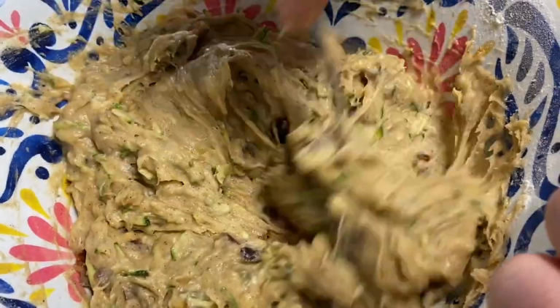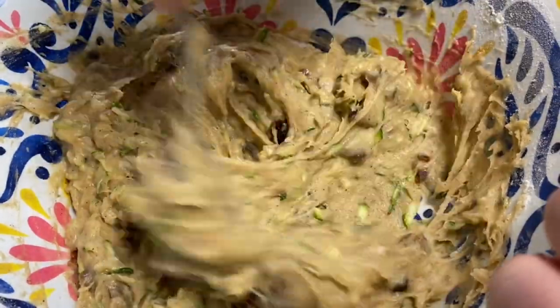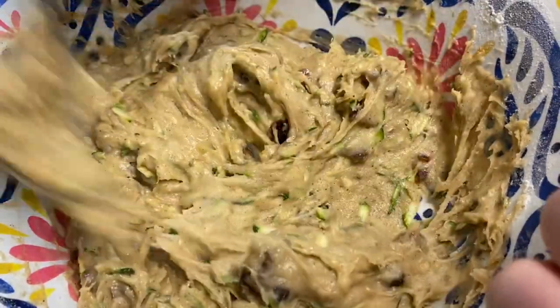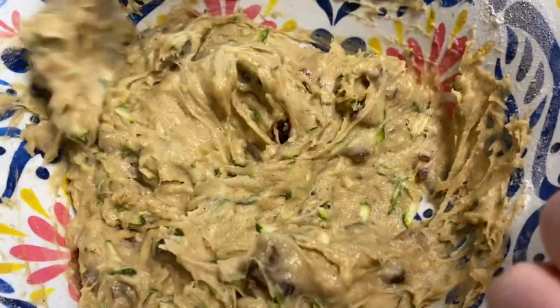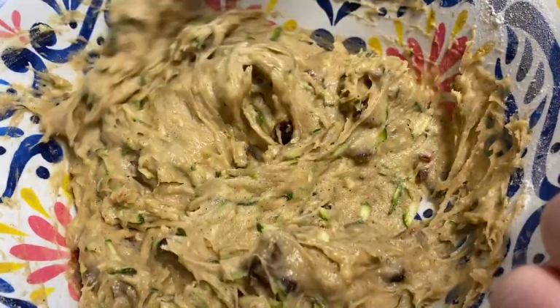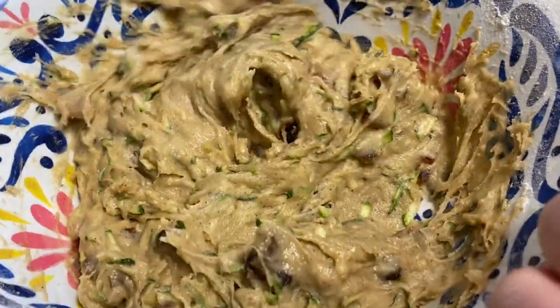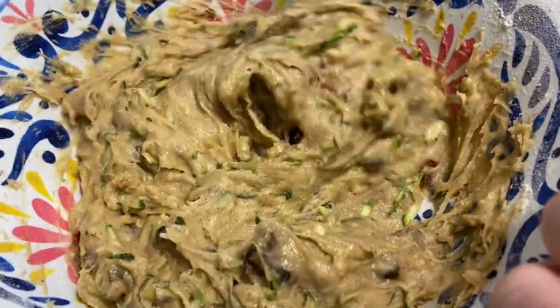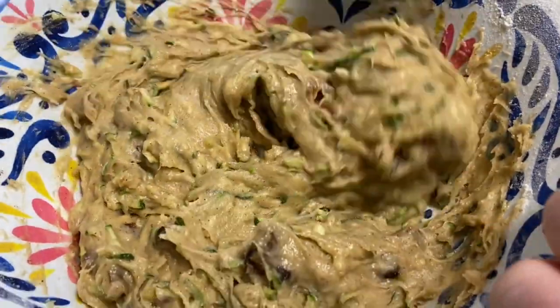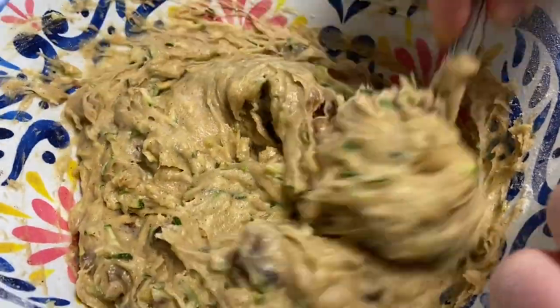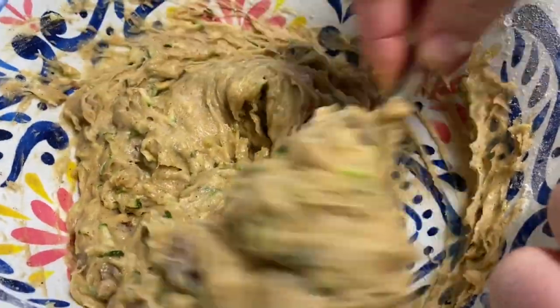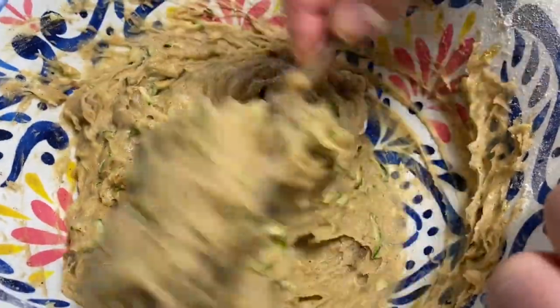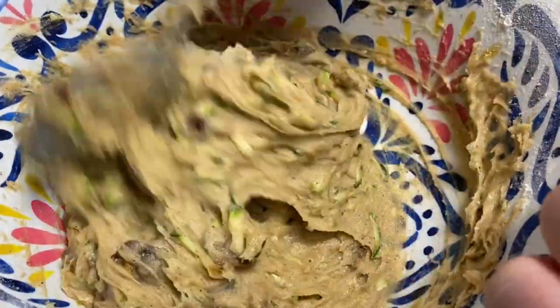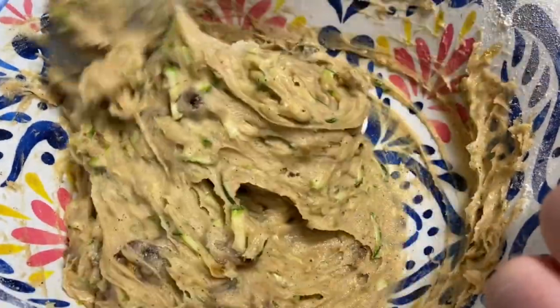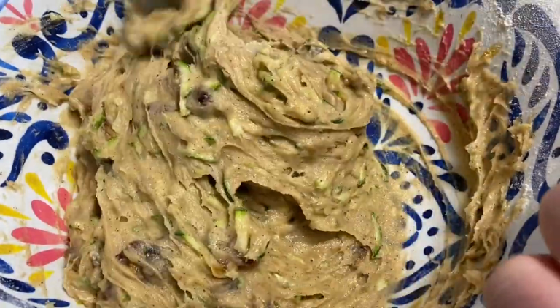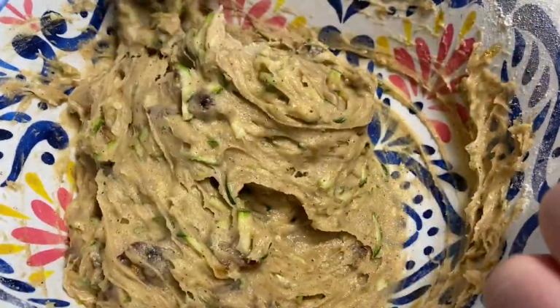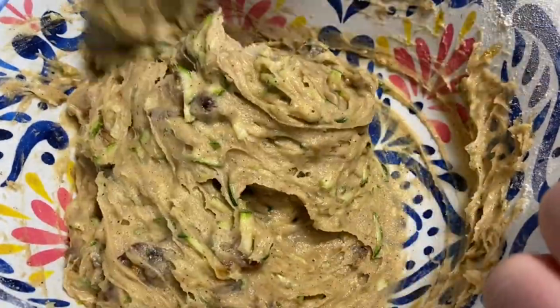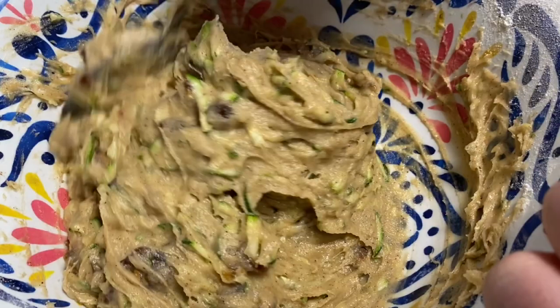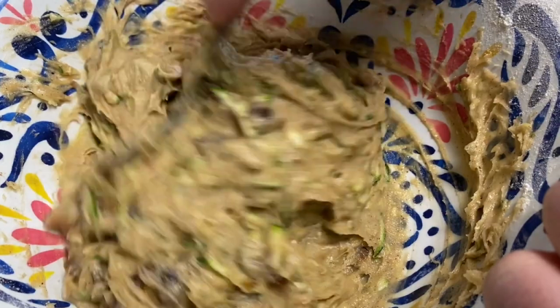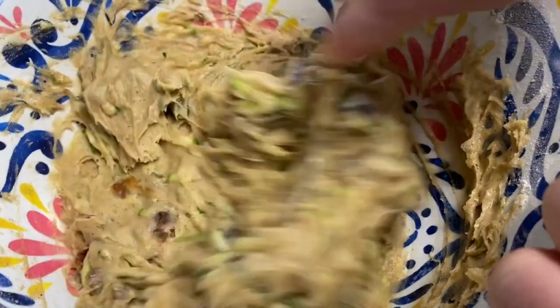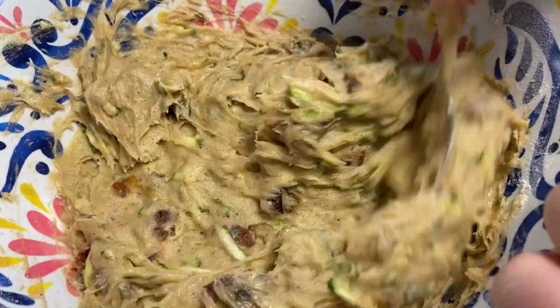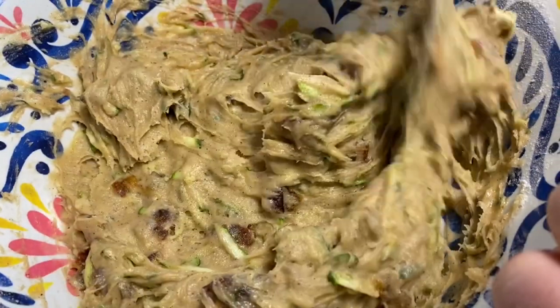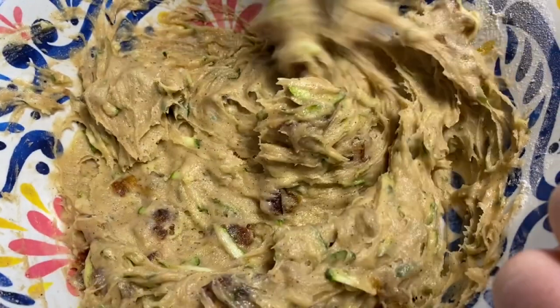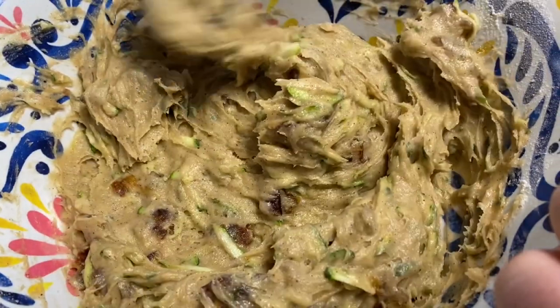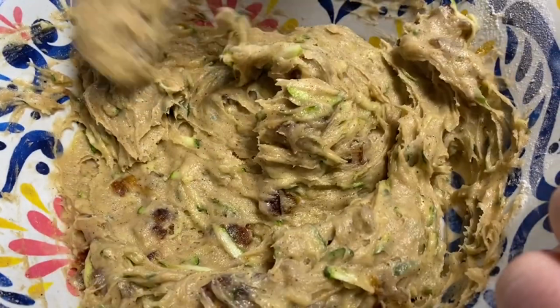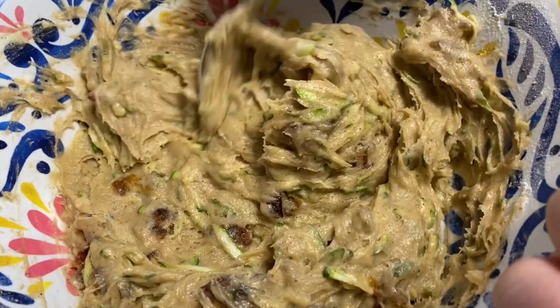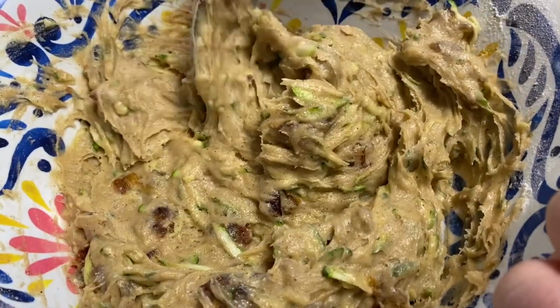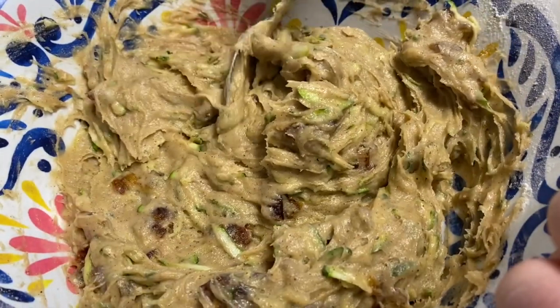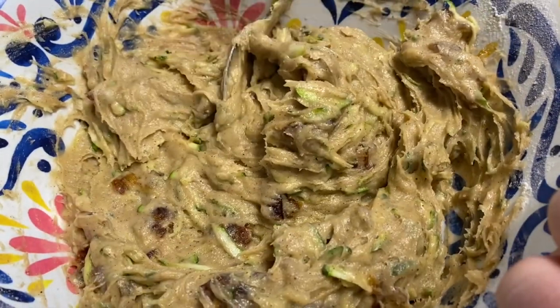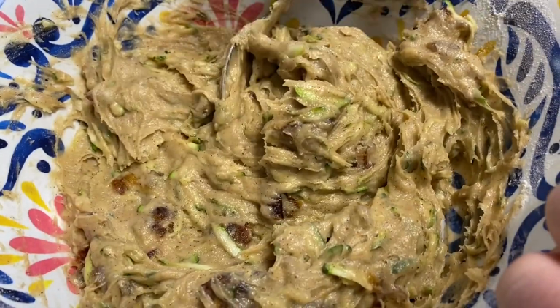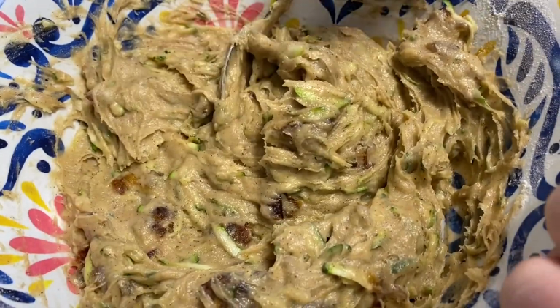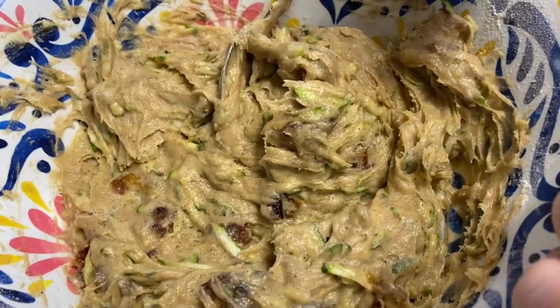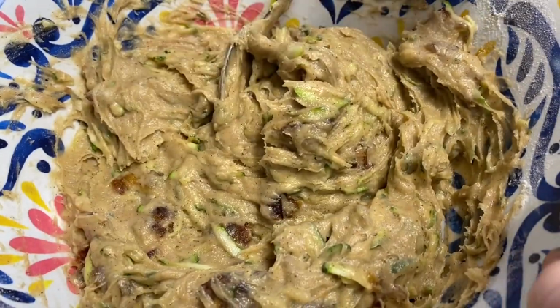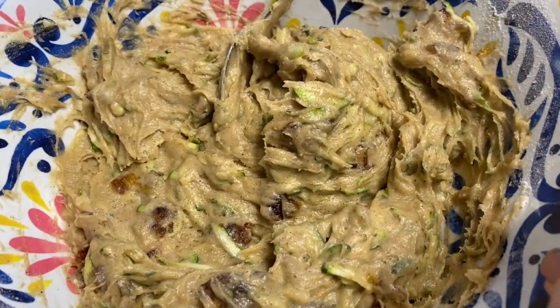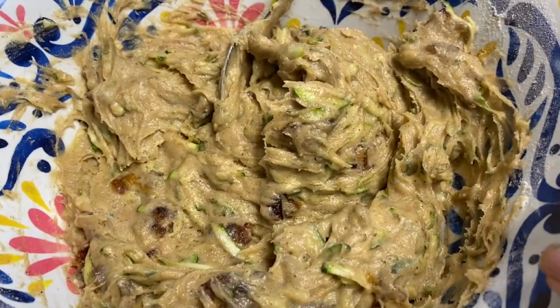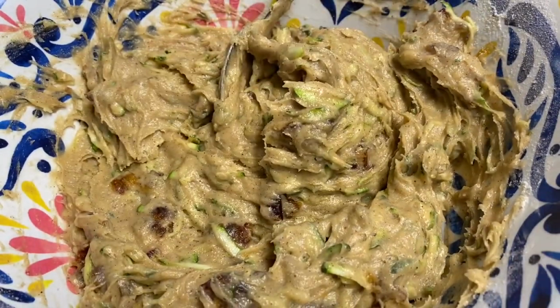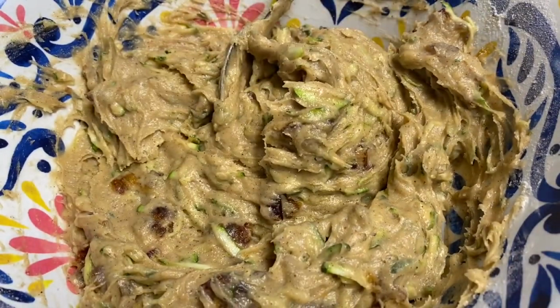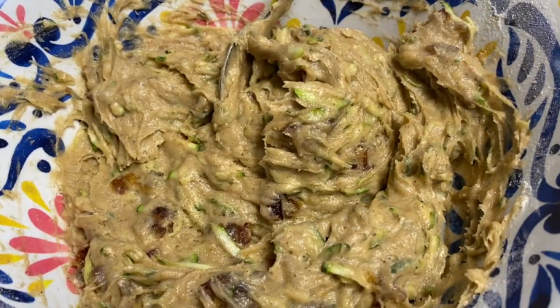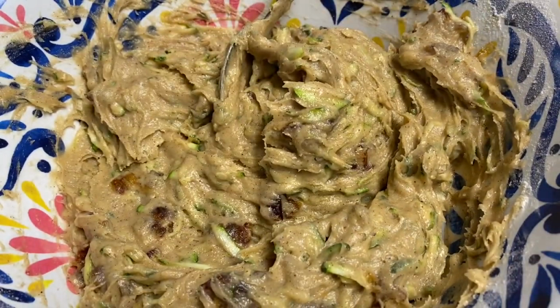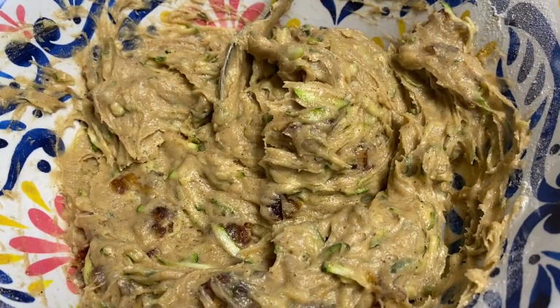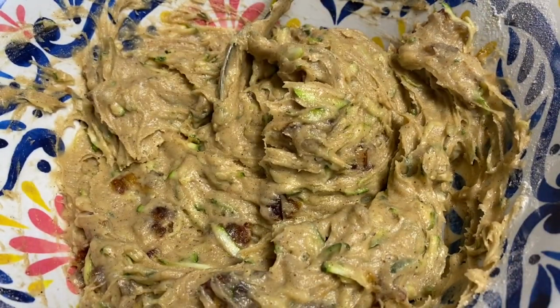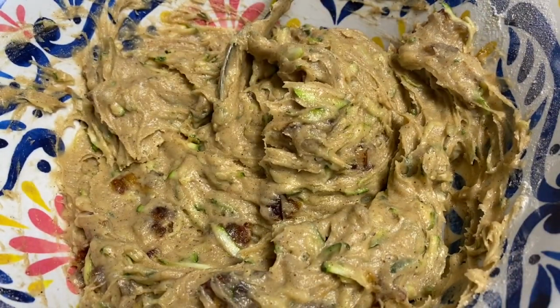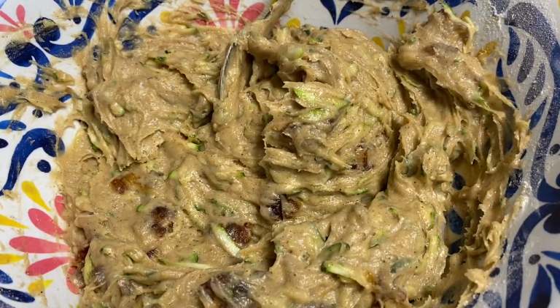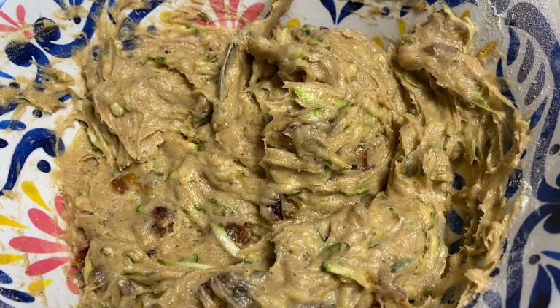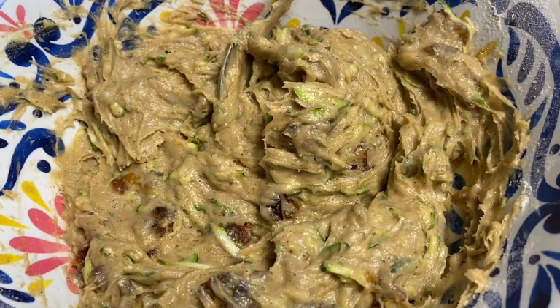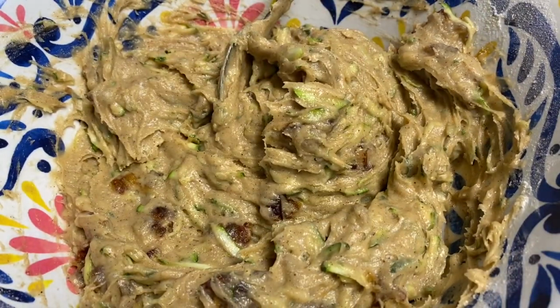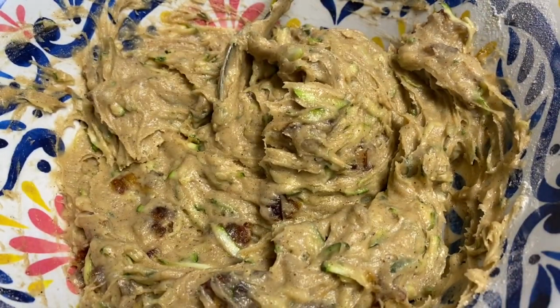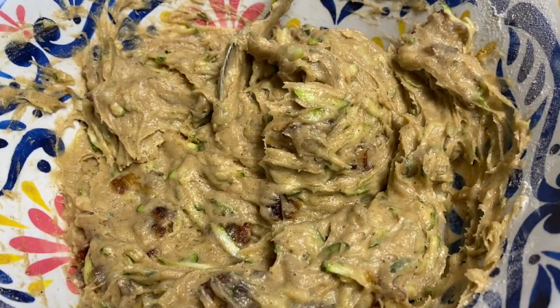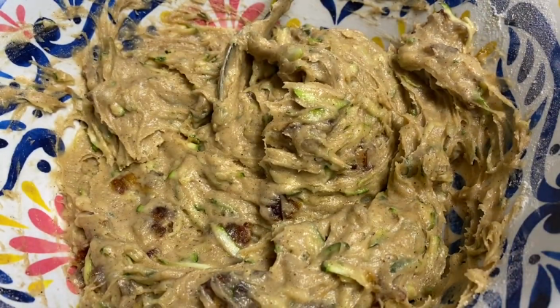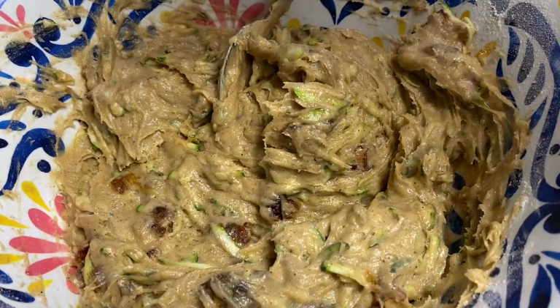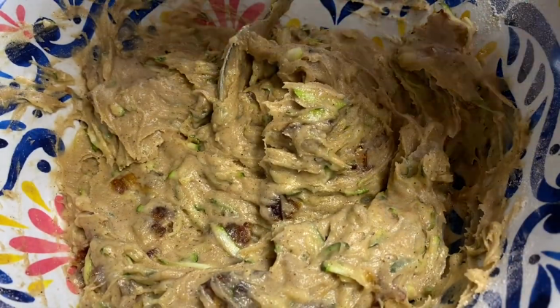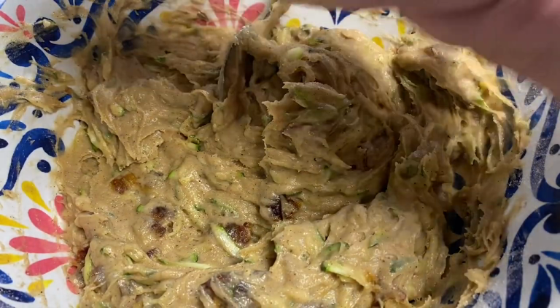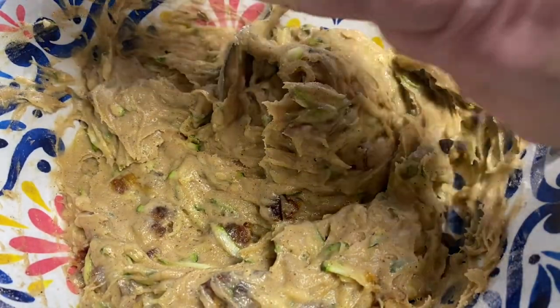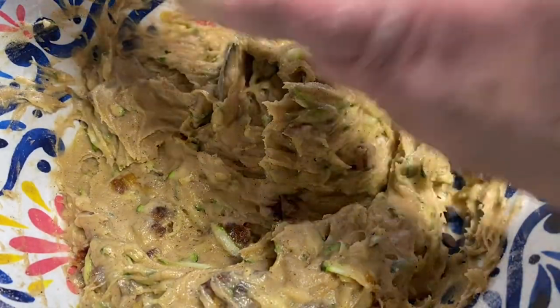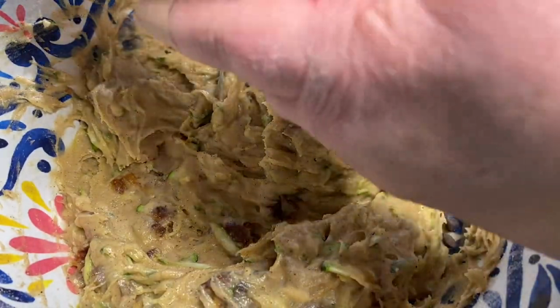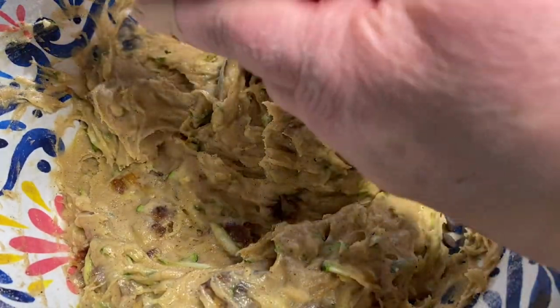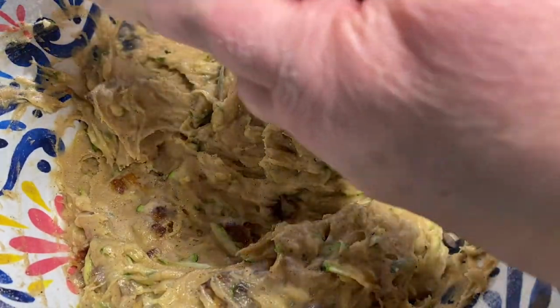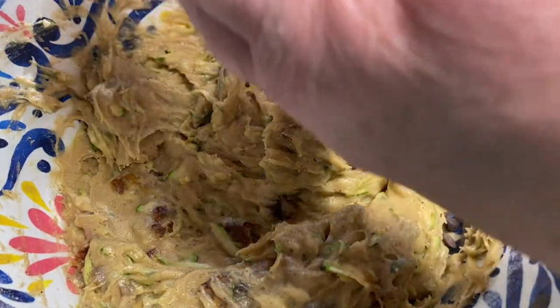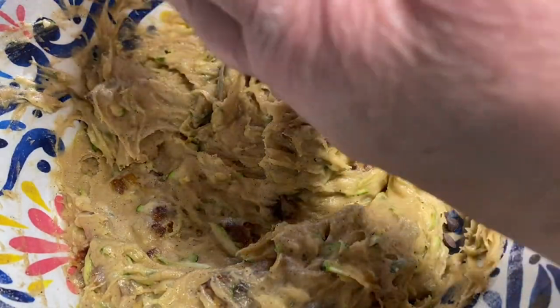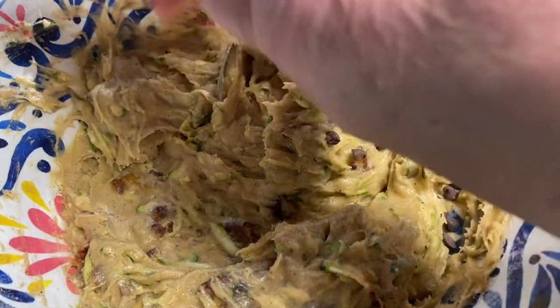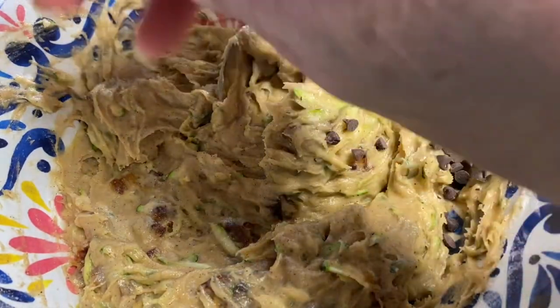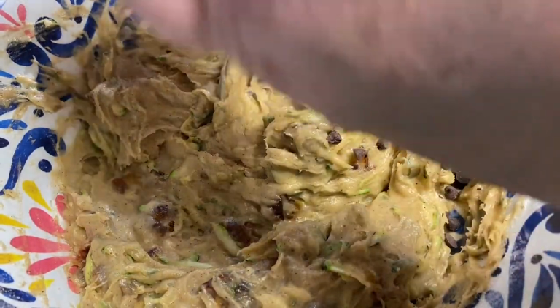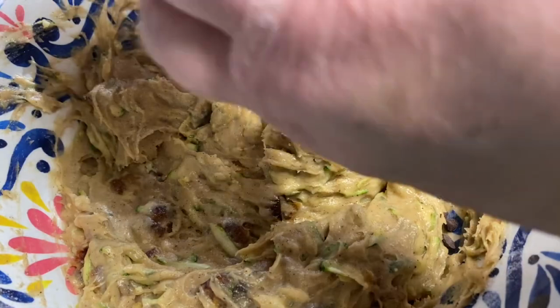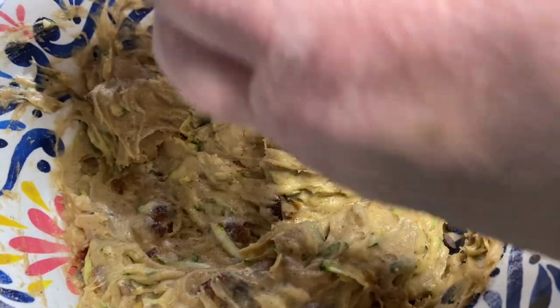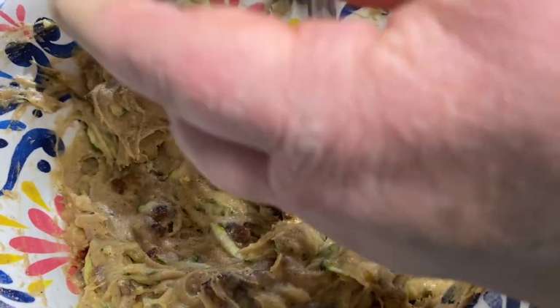I'll let it sit until I've eaten breakfast and then I'll bake it. The last ingredient — chocolate chips! I'll pour them in now.